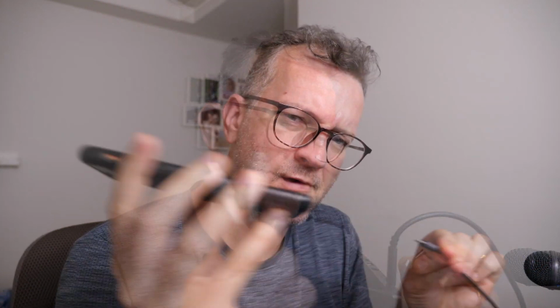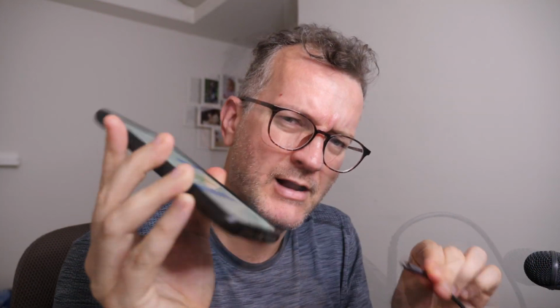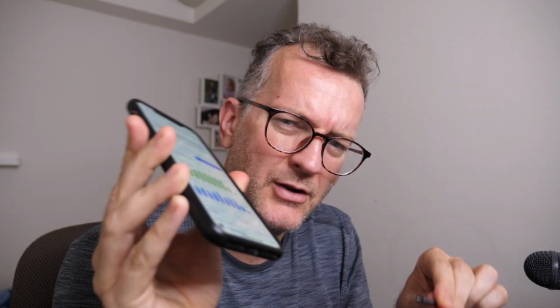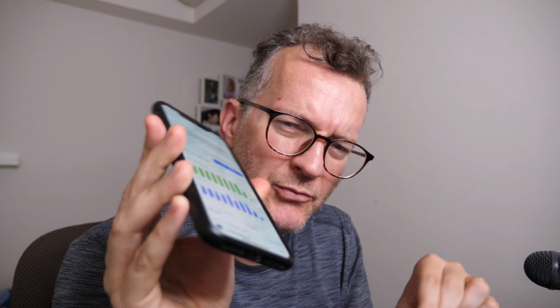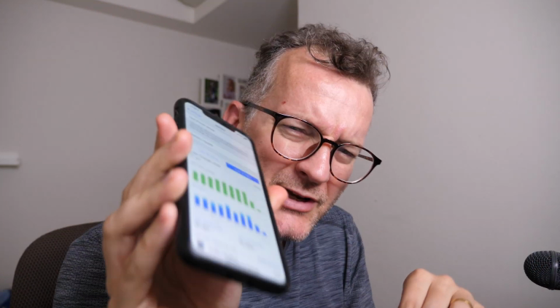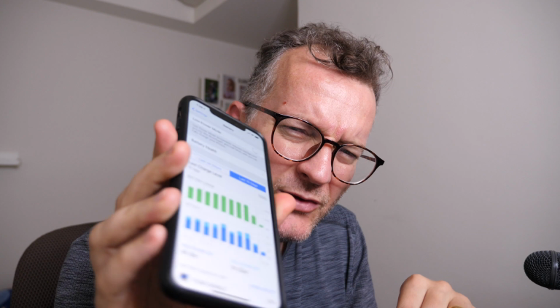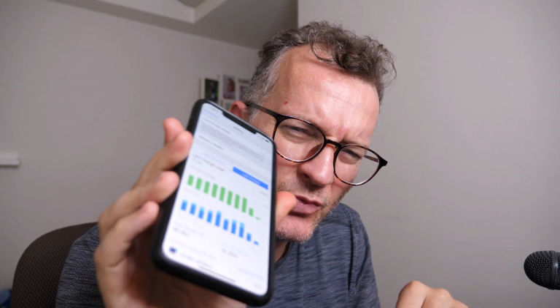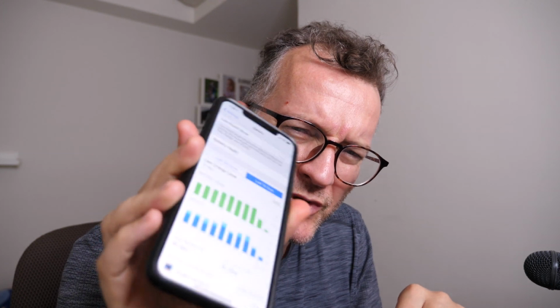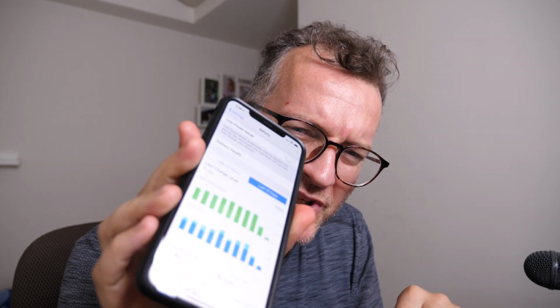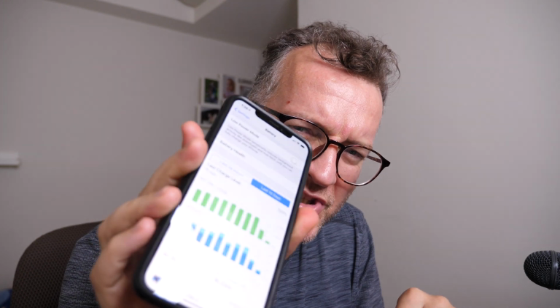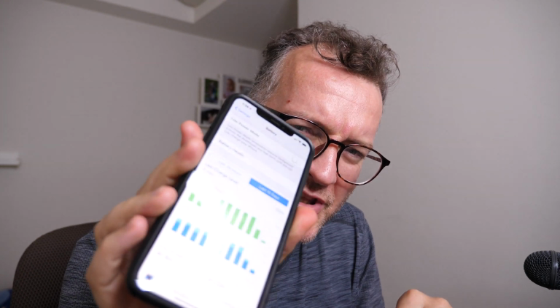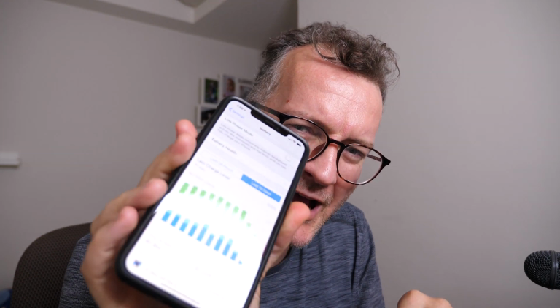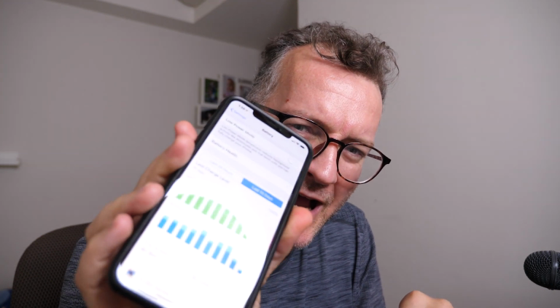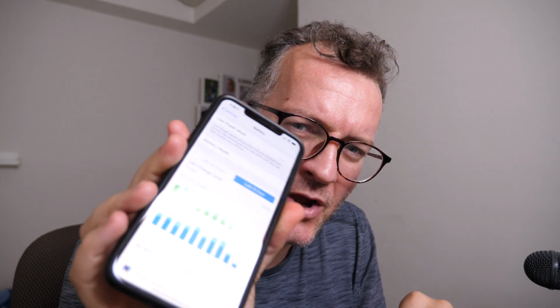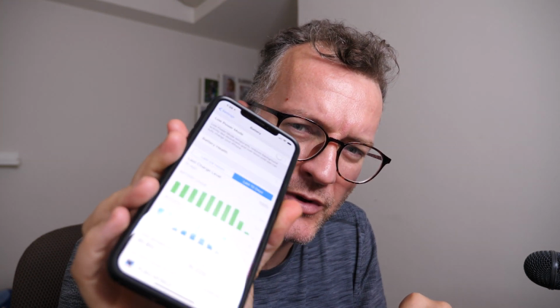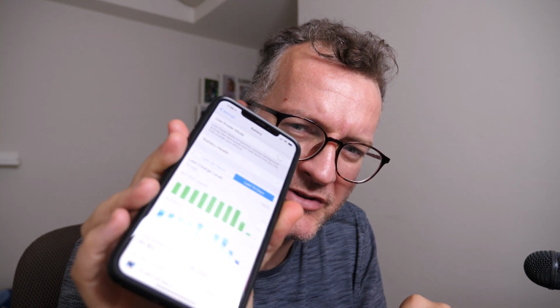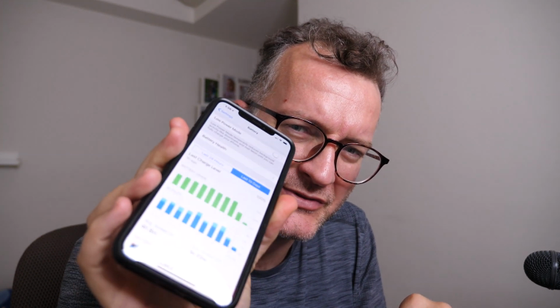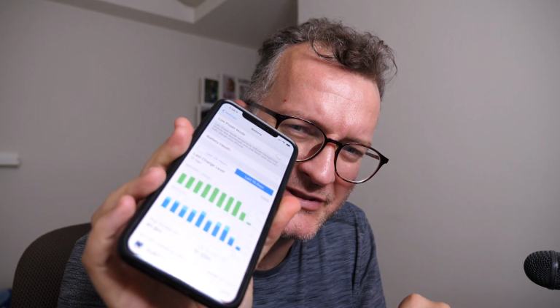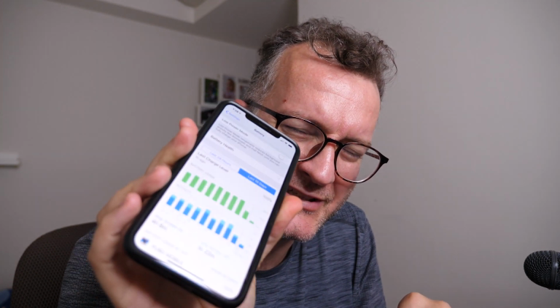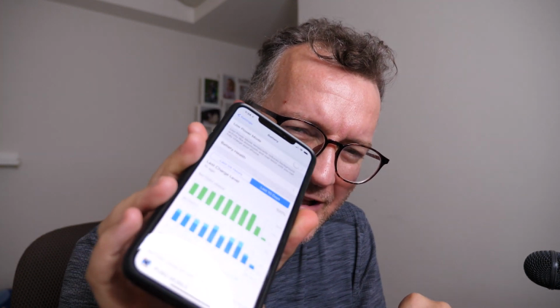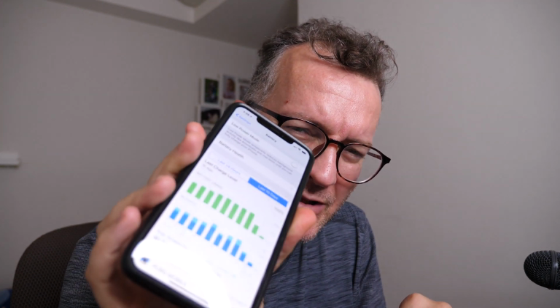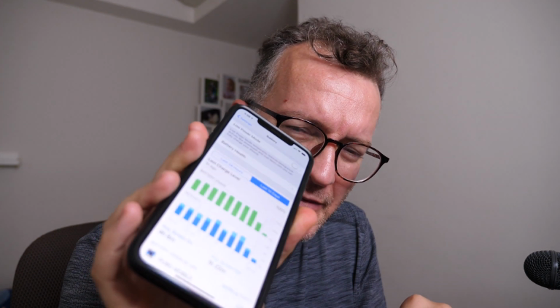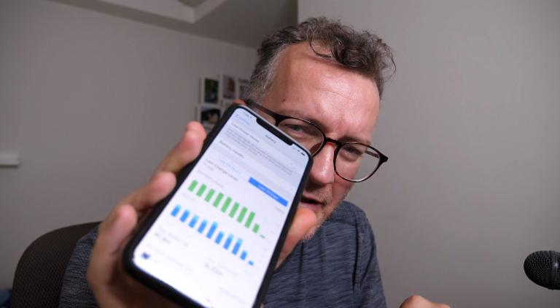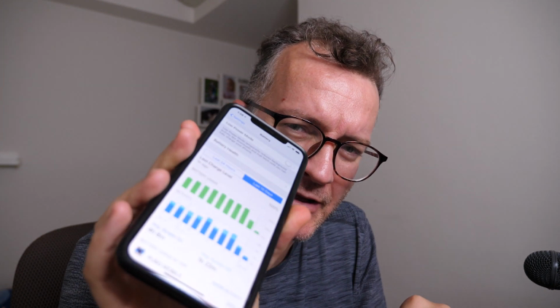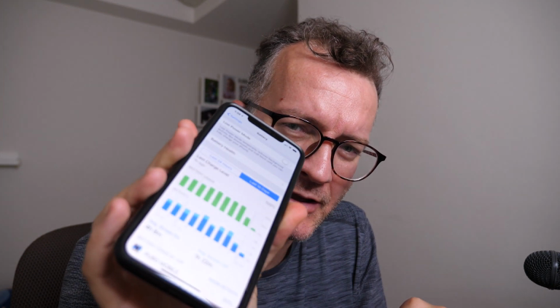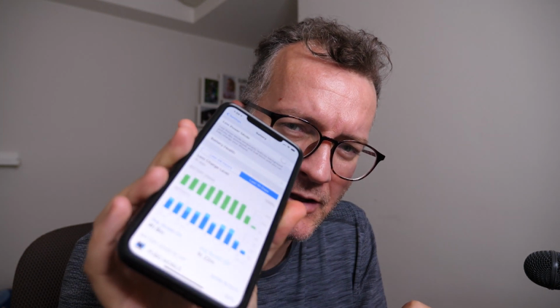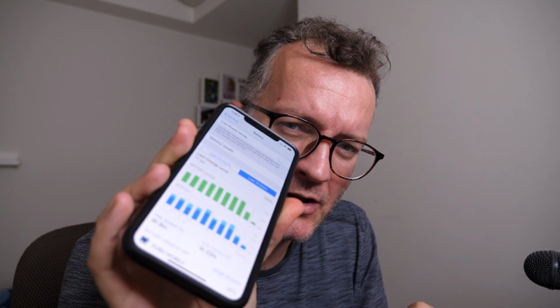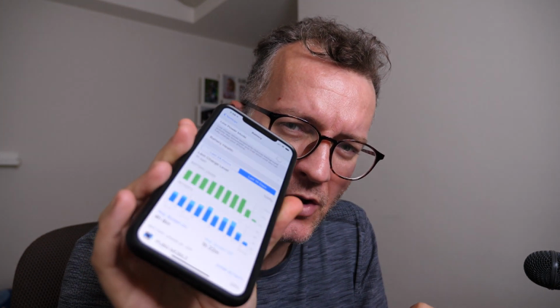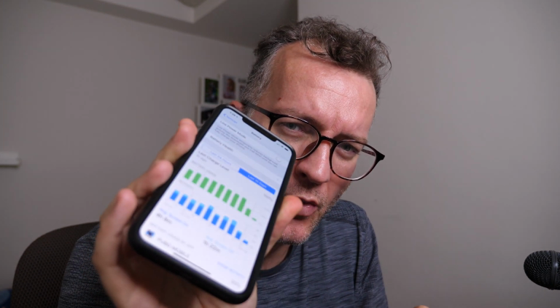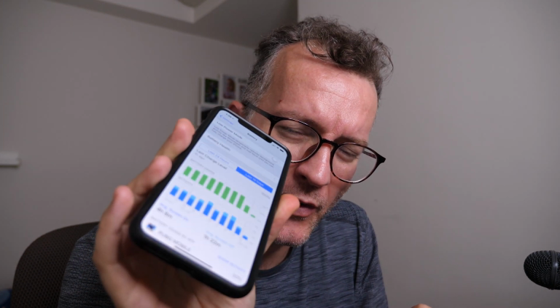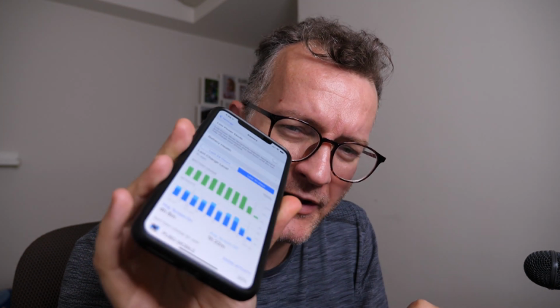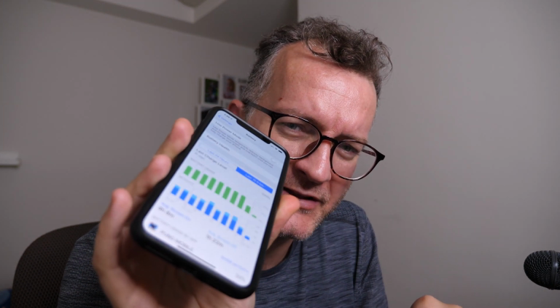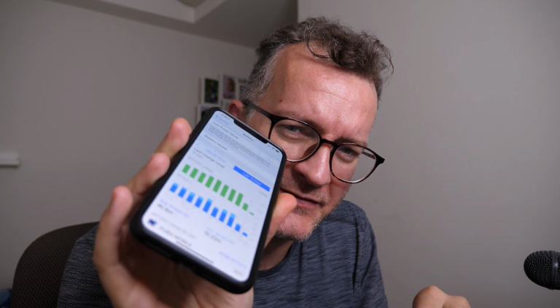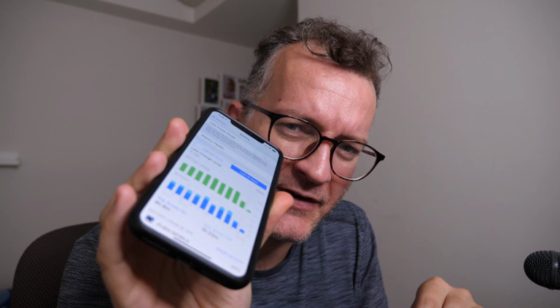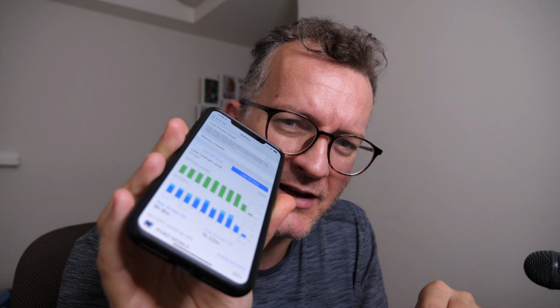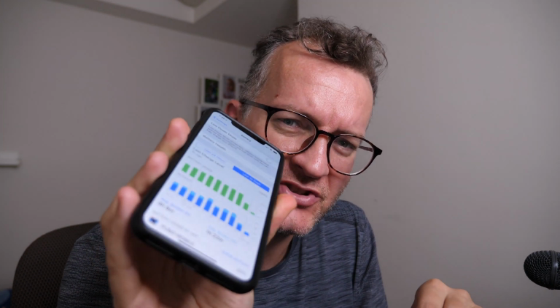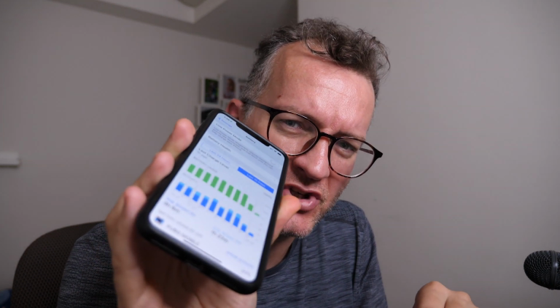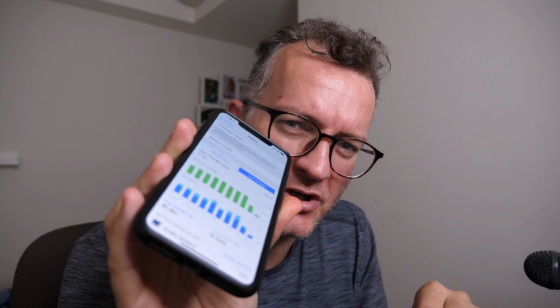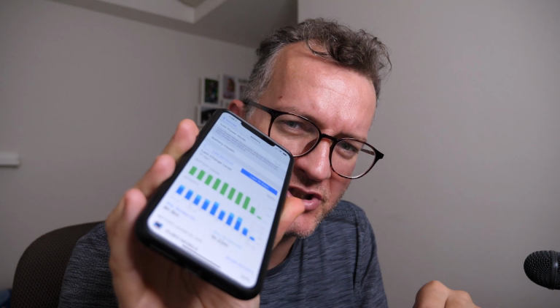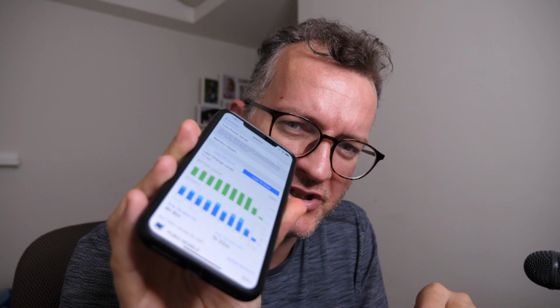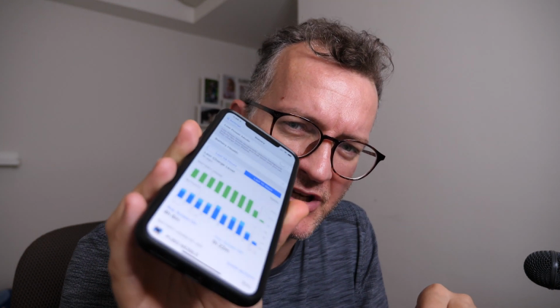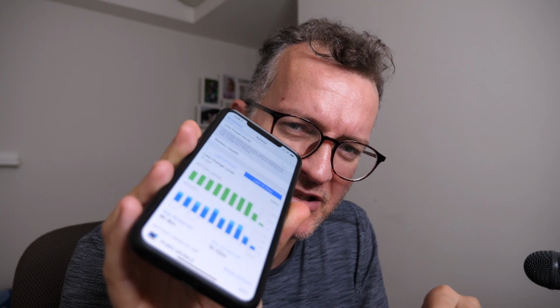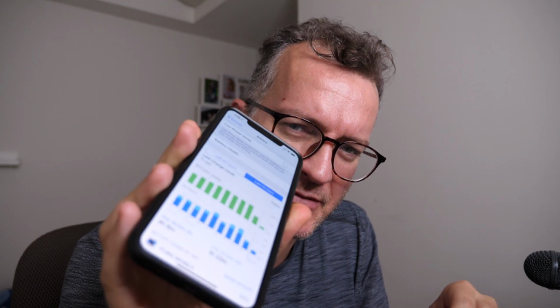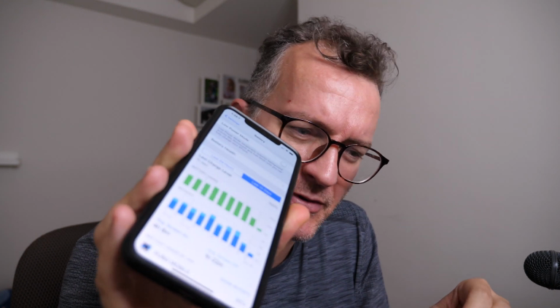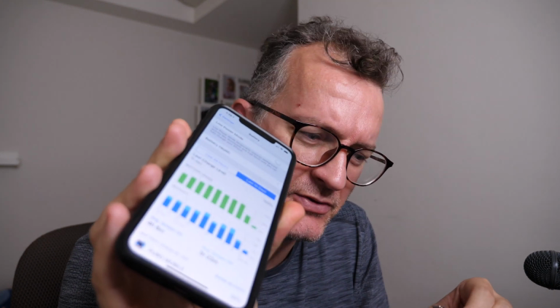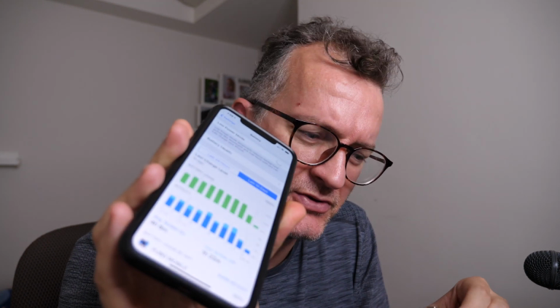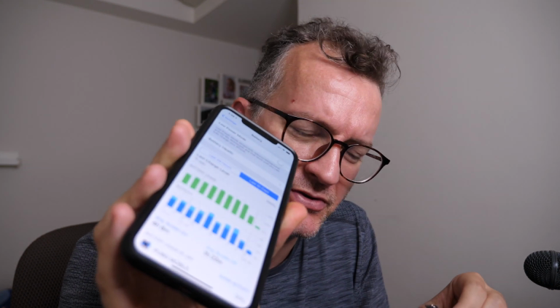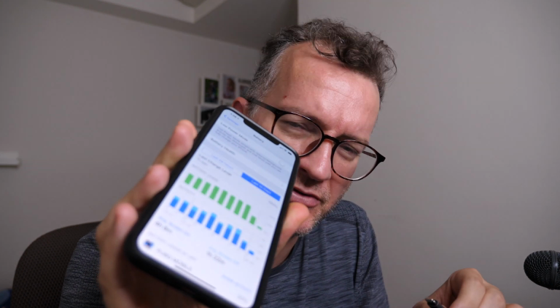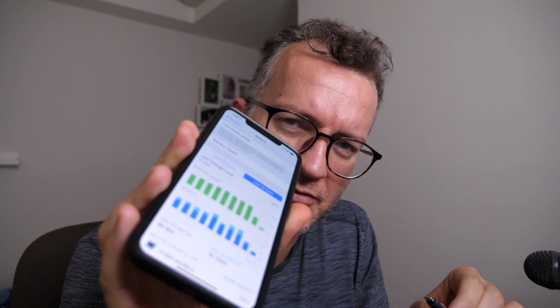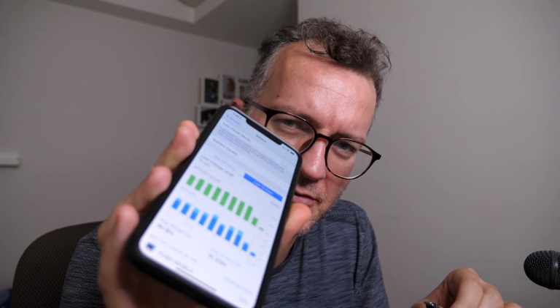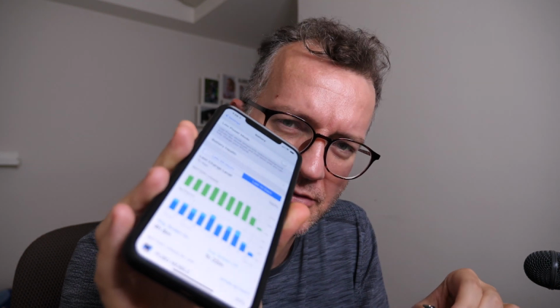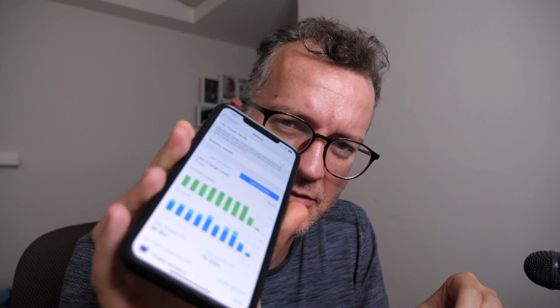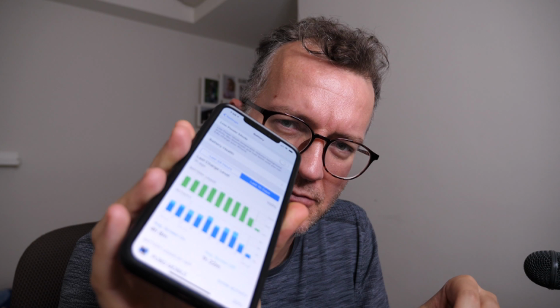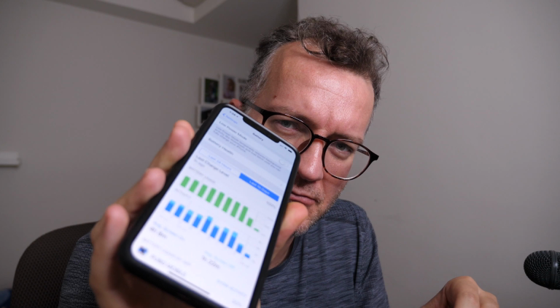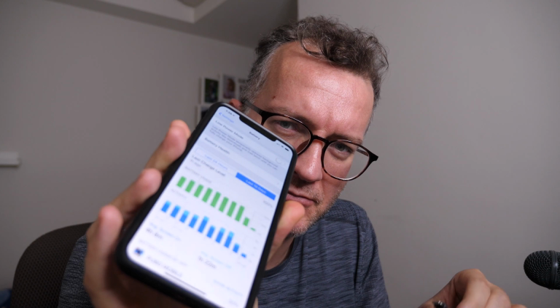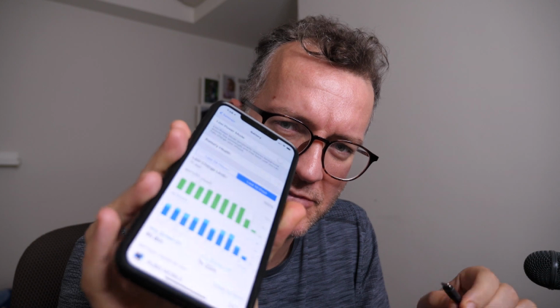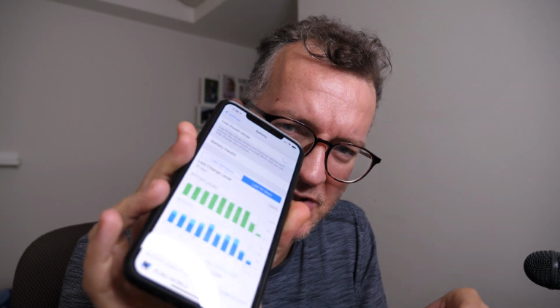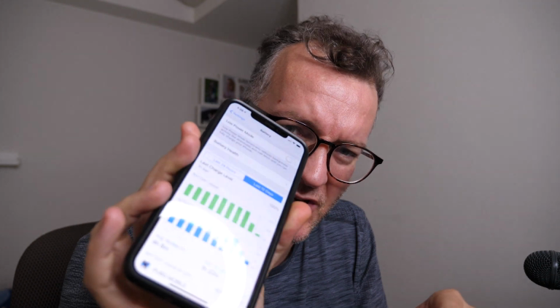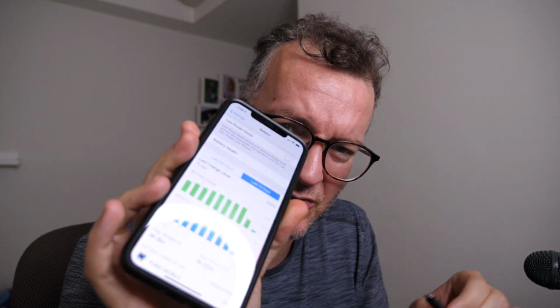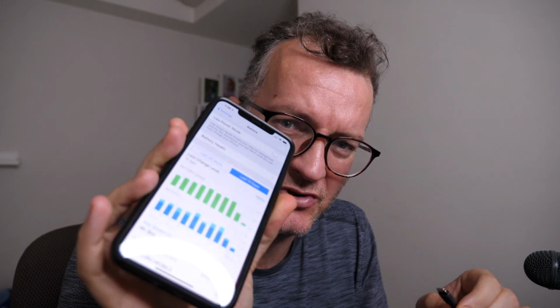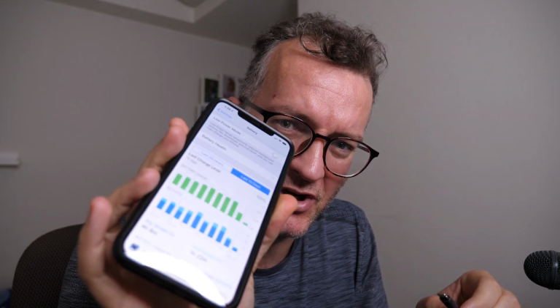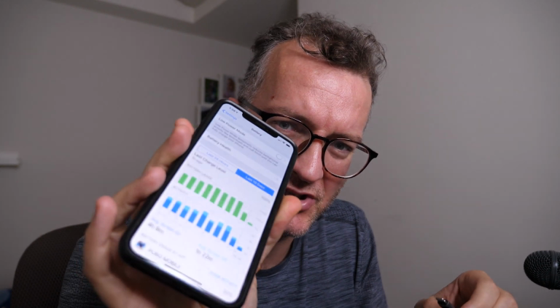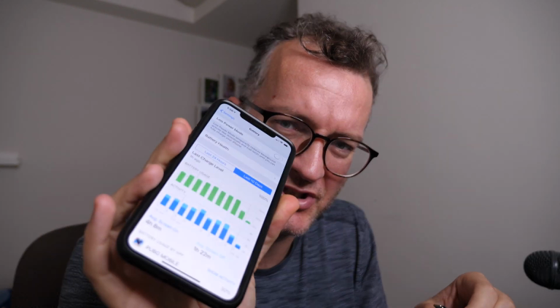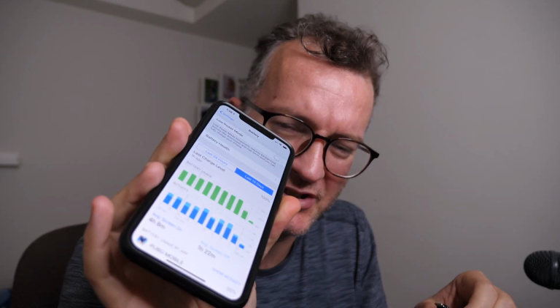Obviously I can tether using Wi-Fi but then it's just a bit more awkward I find. I really wish iOS would tell me when it's fast charging as opposed to slow charging.